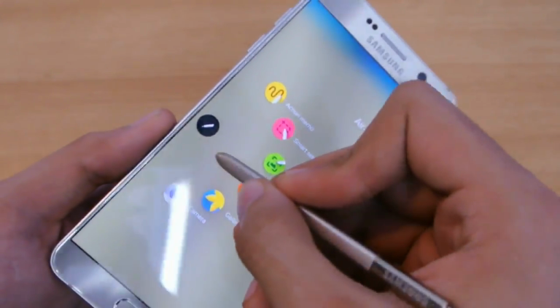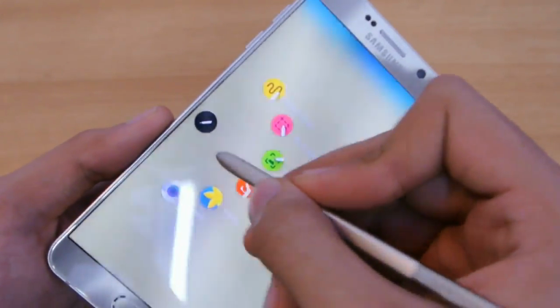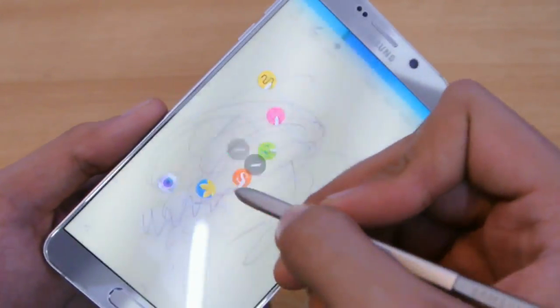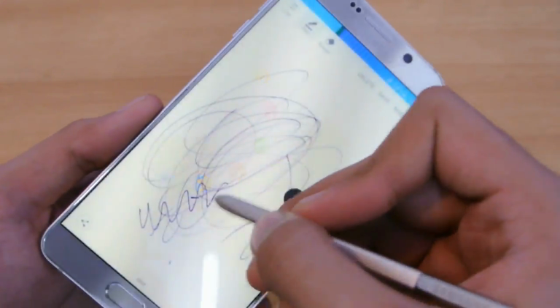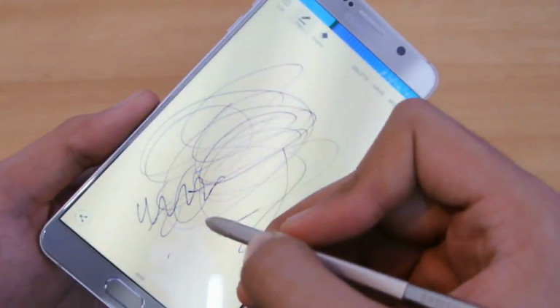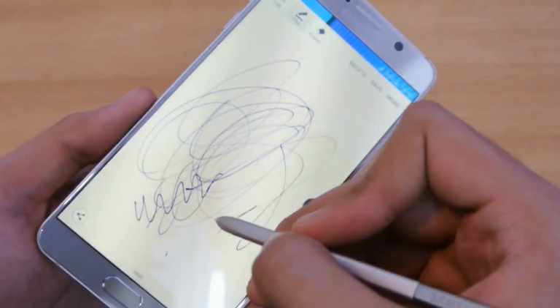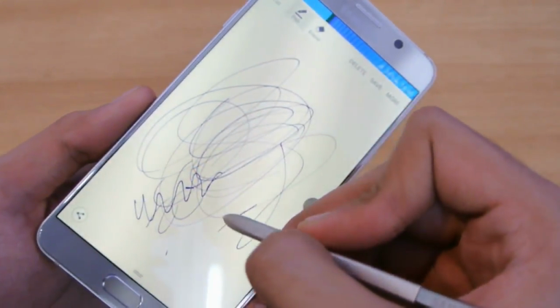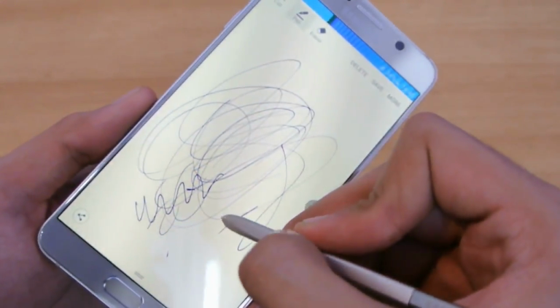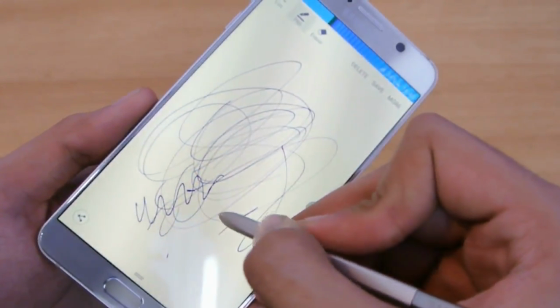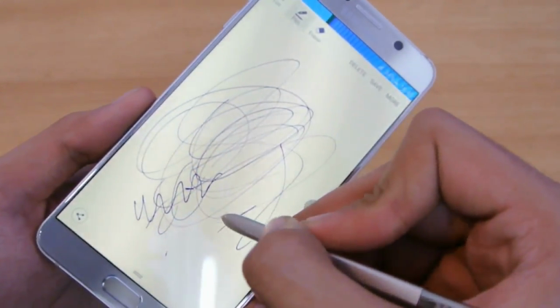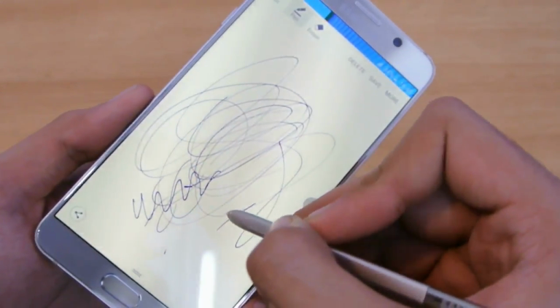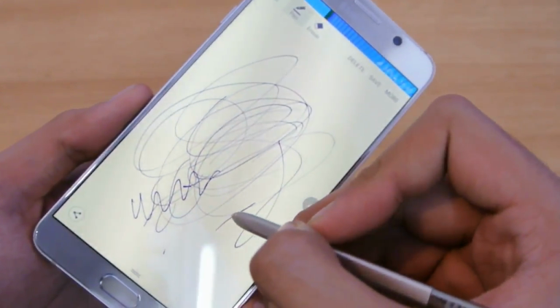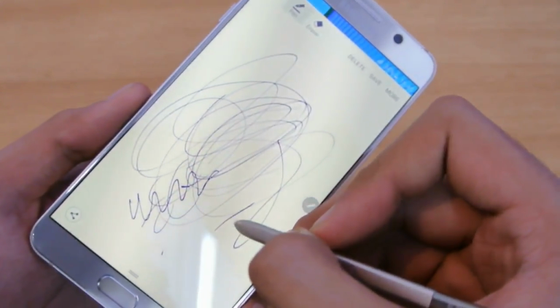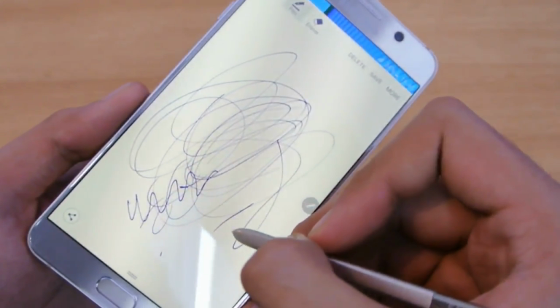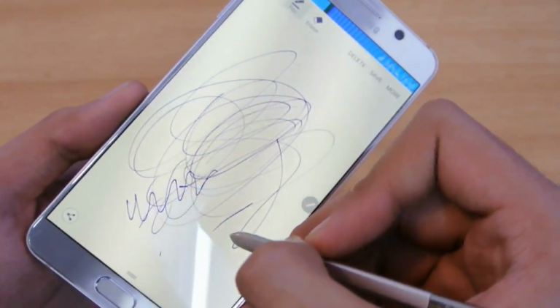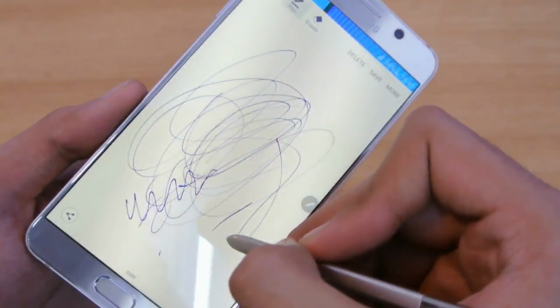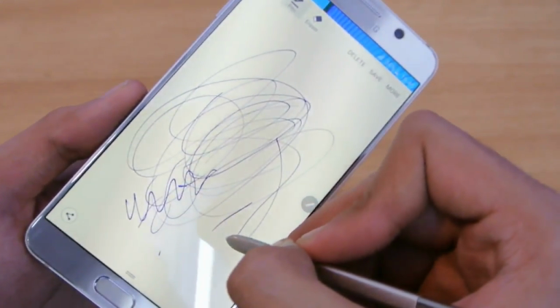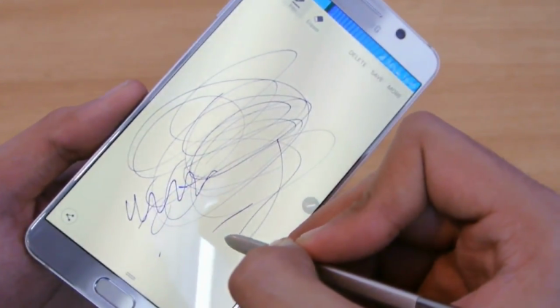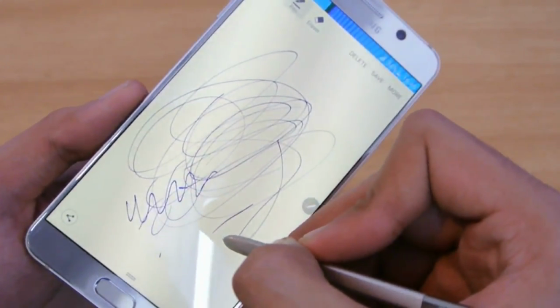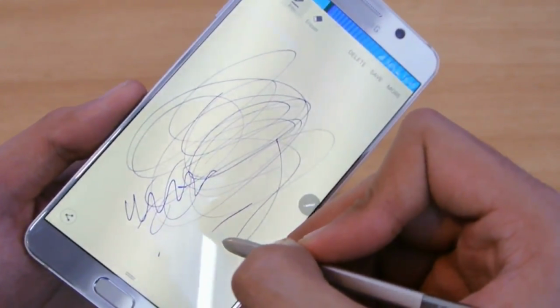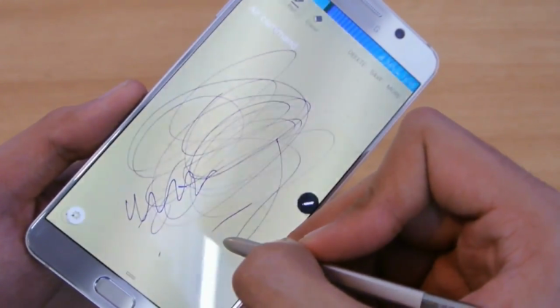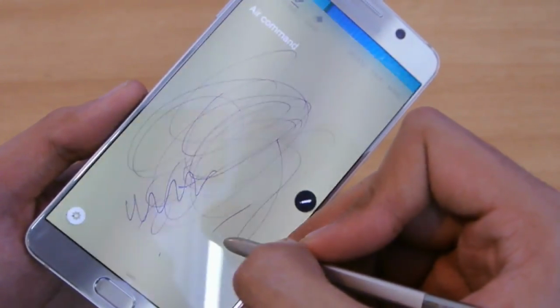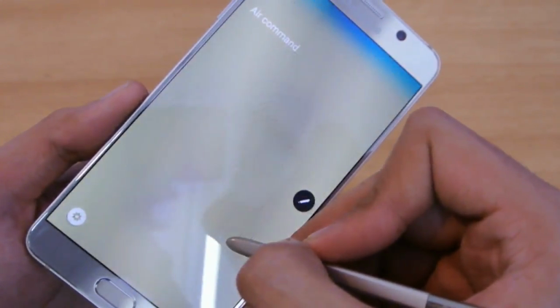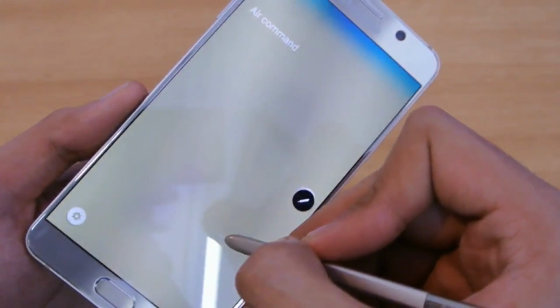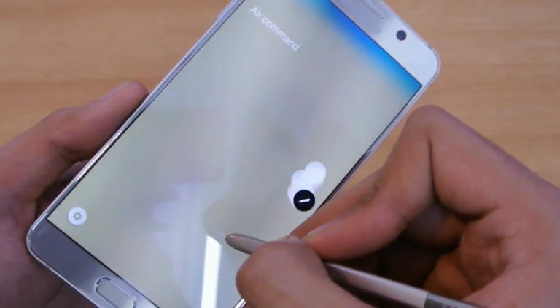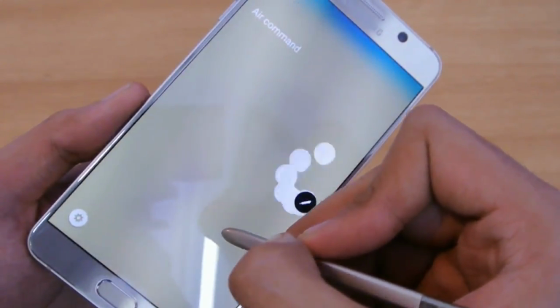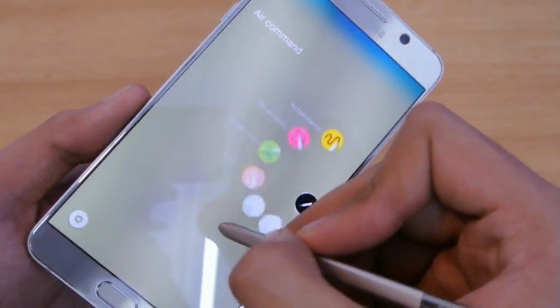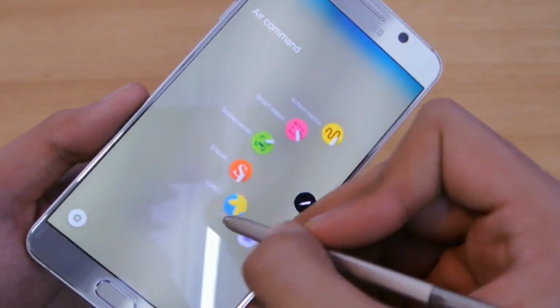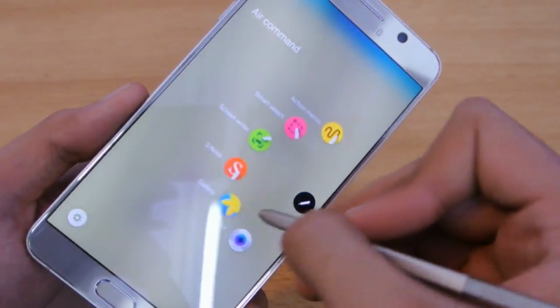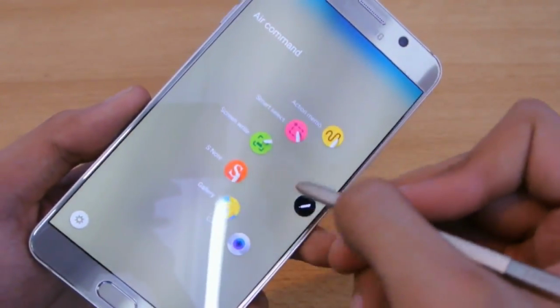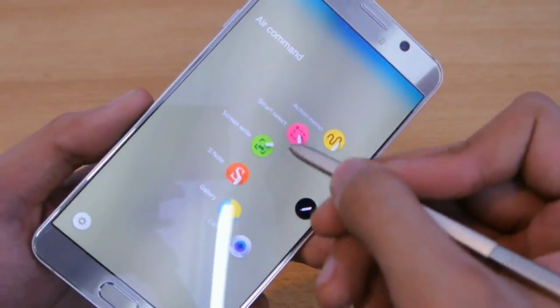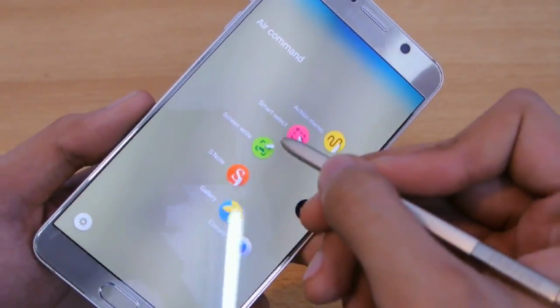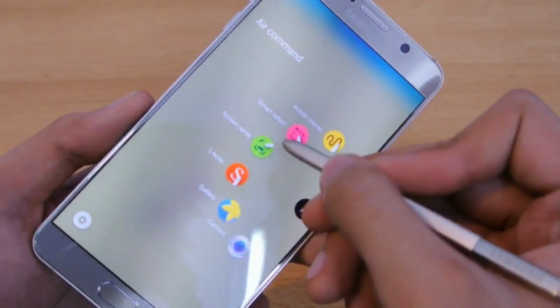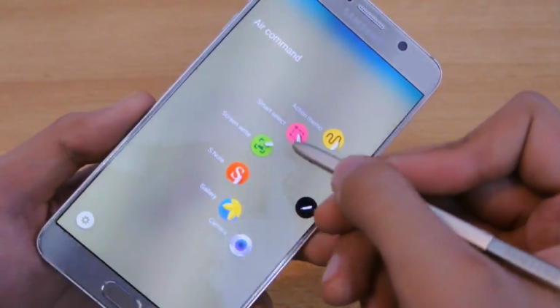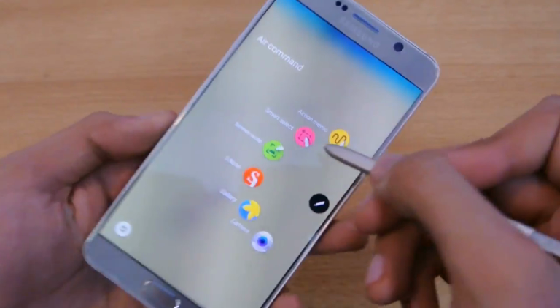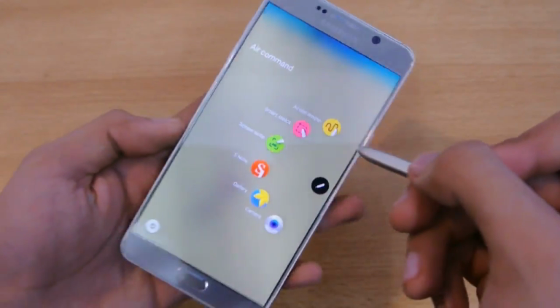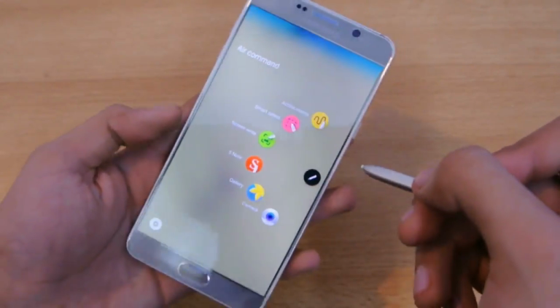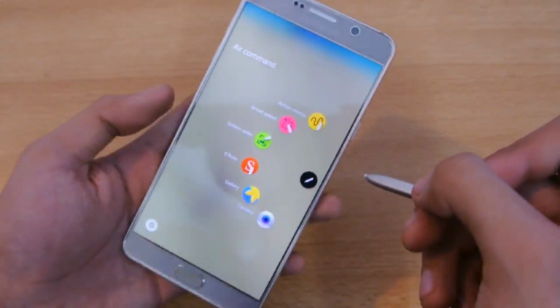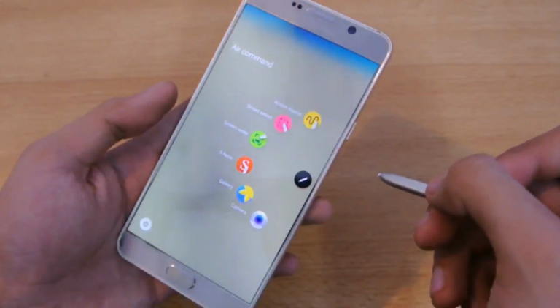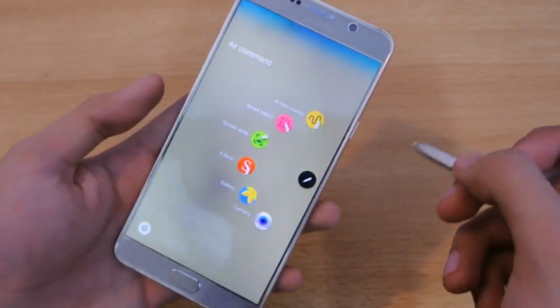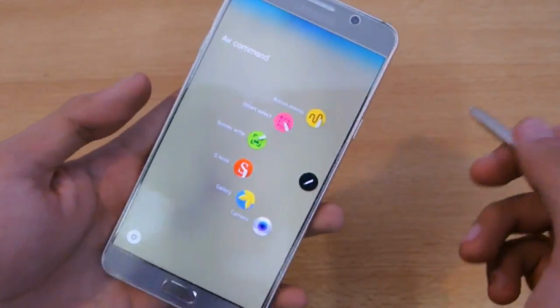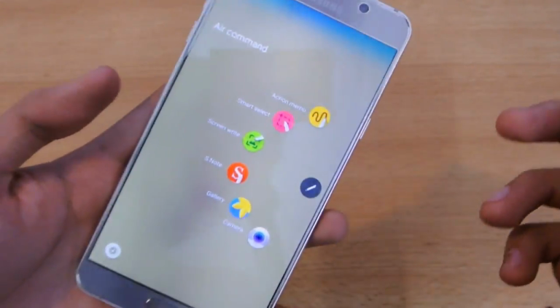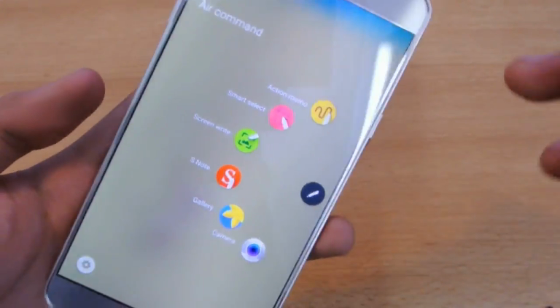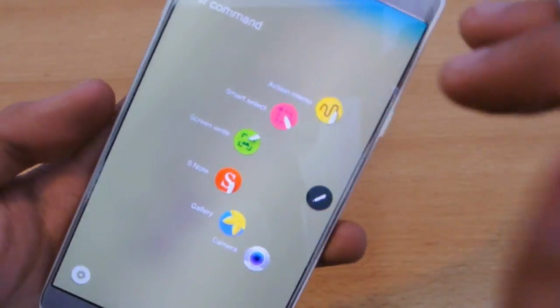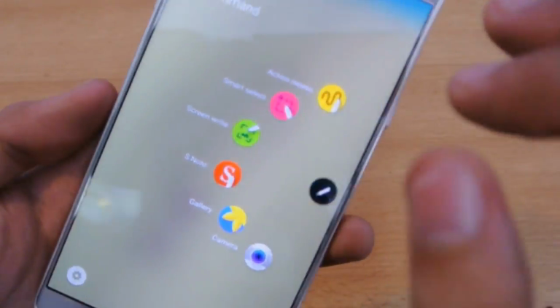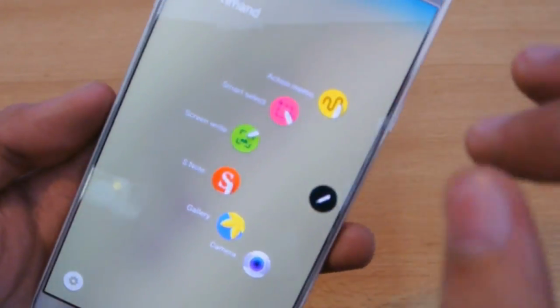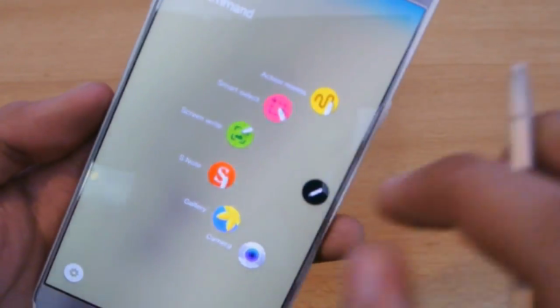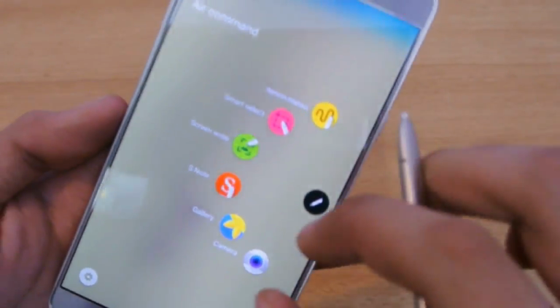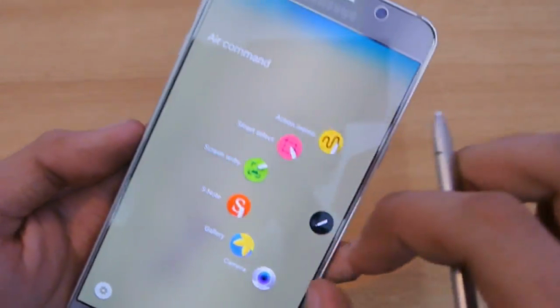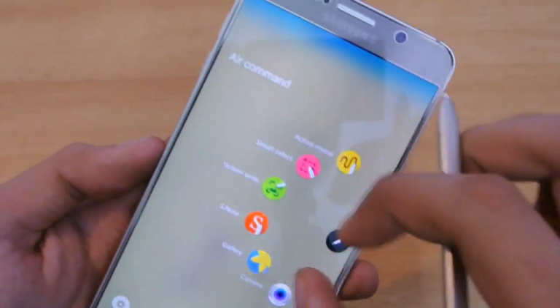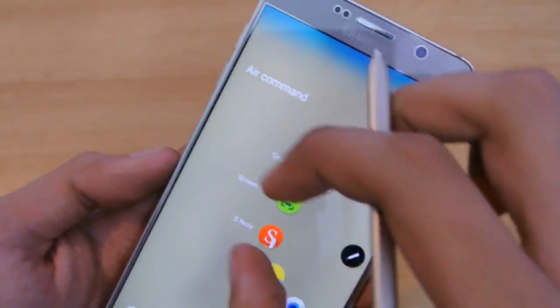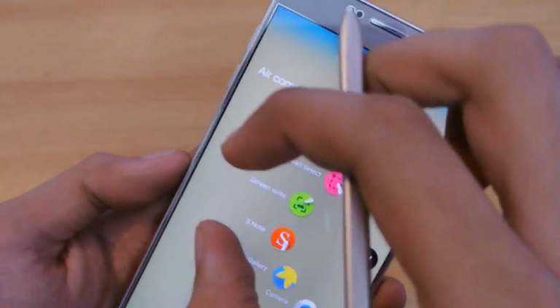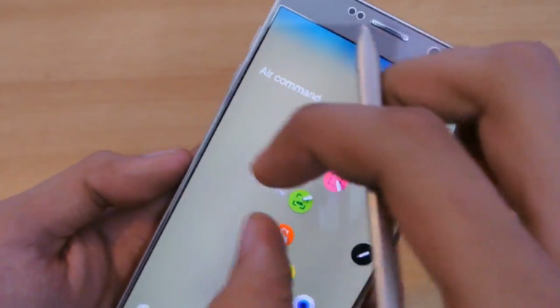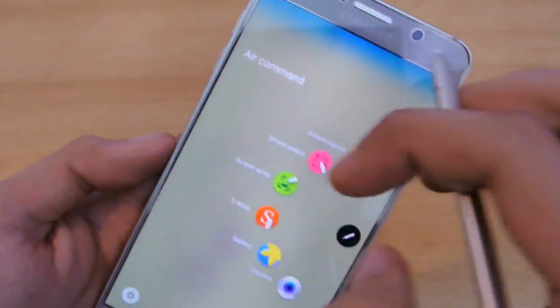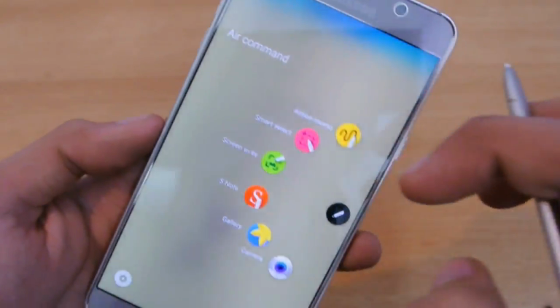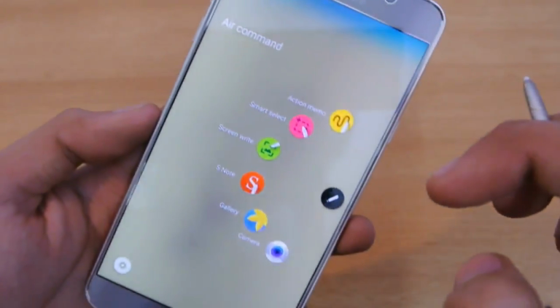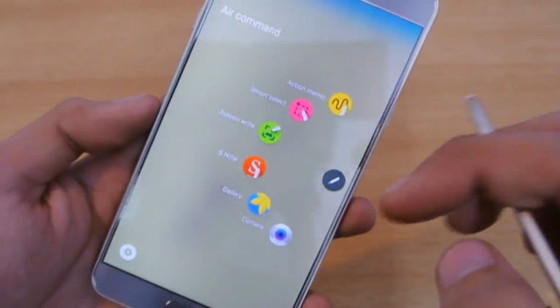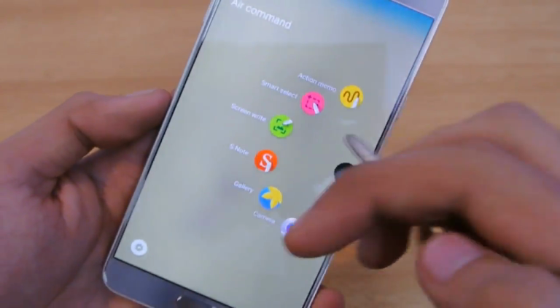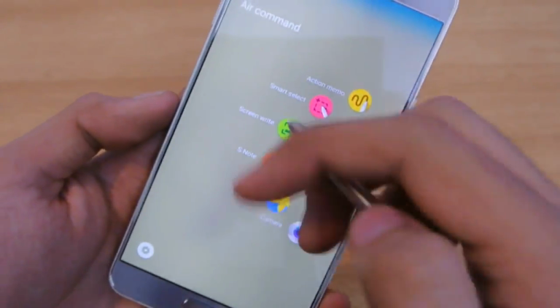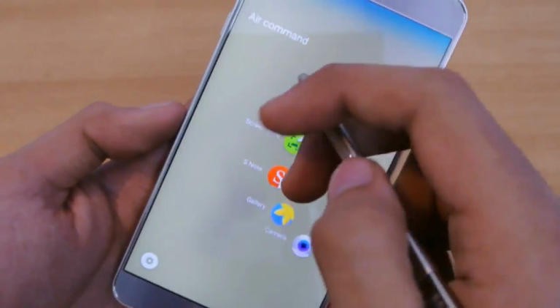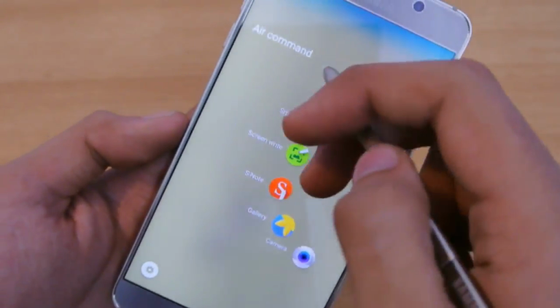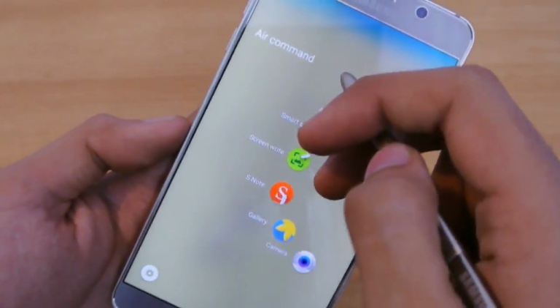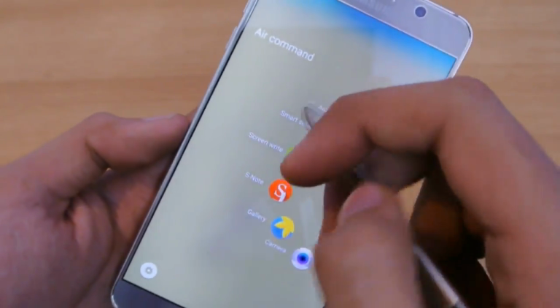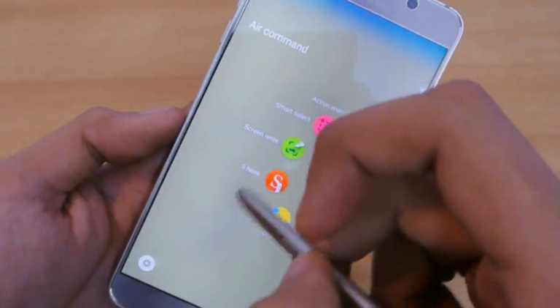If you press the button on the S Pen, it's going to launch Action Memo immediately, and the animation looks really nice — everything is blurred out.